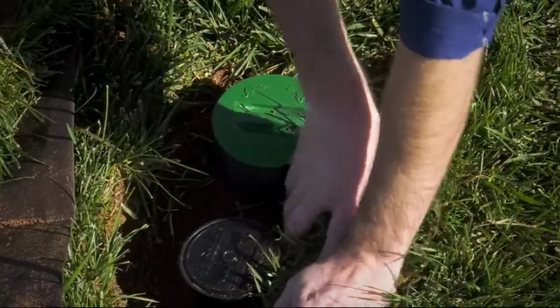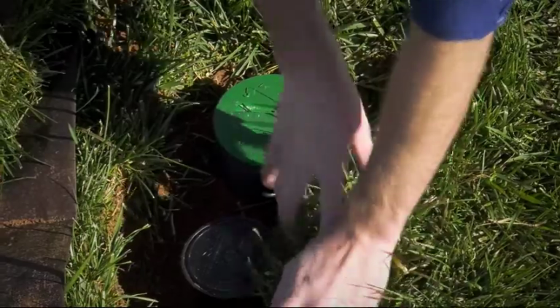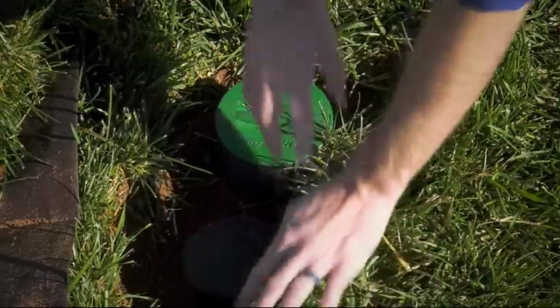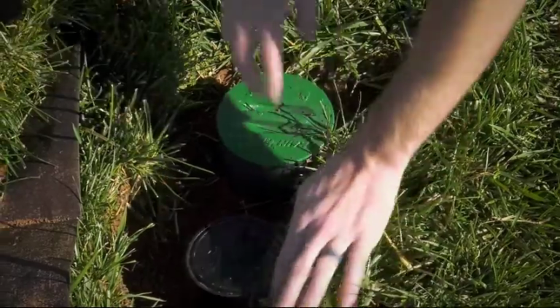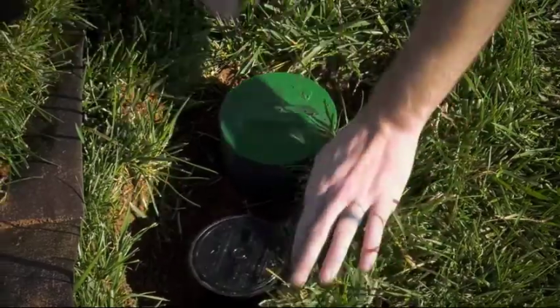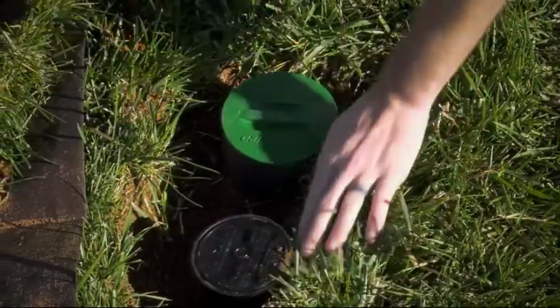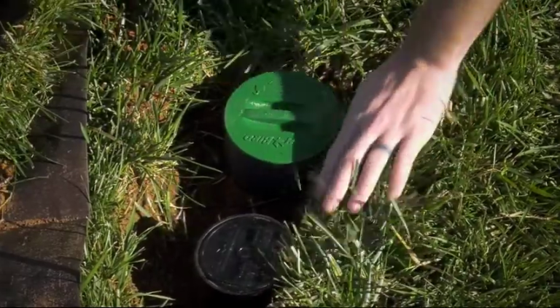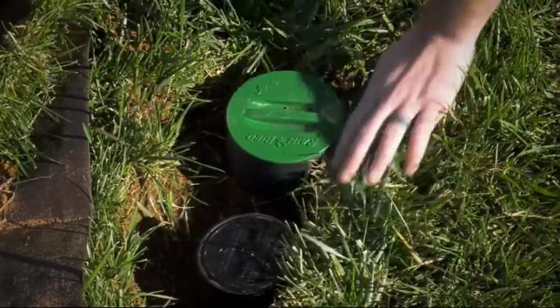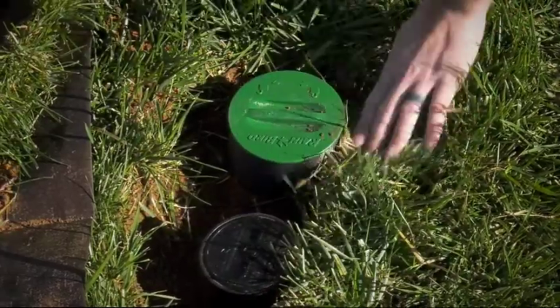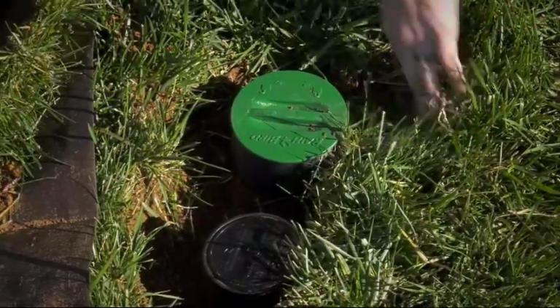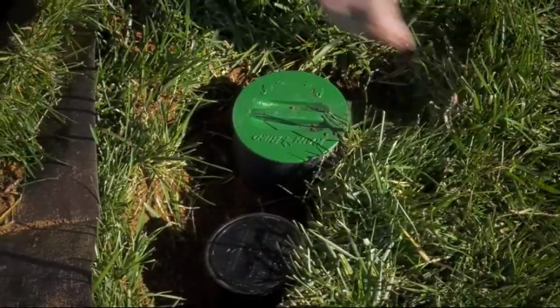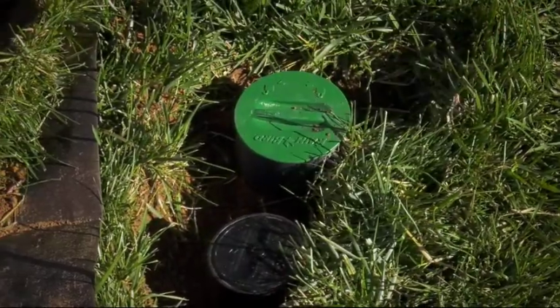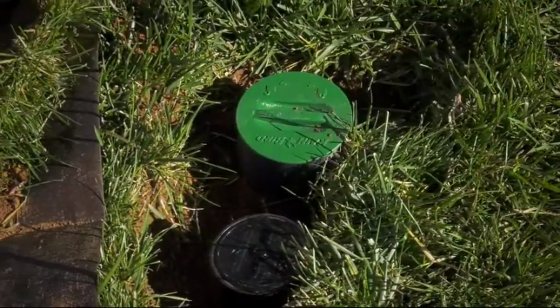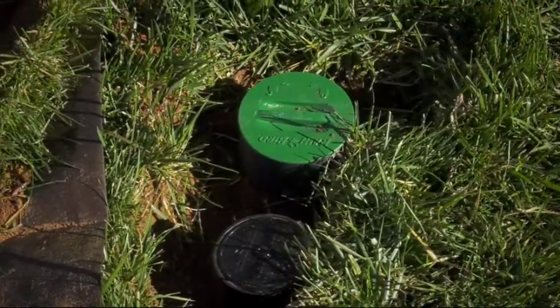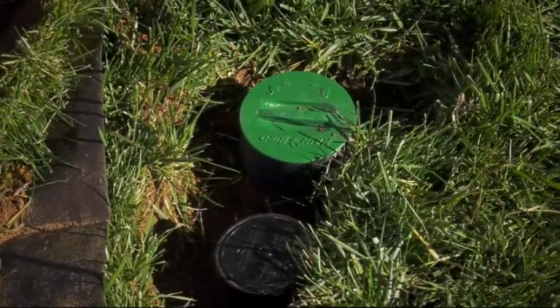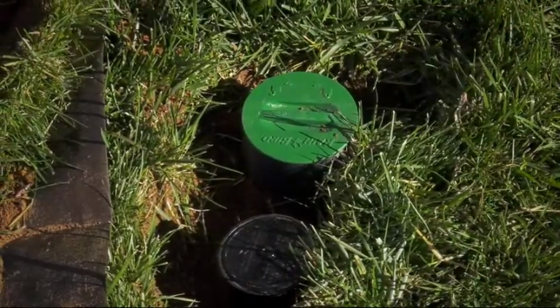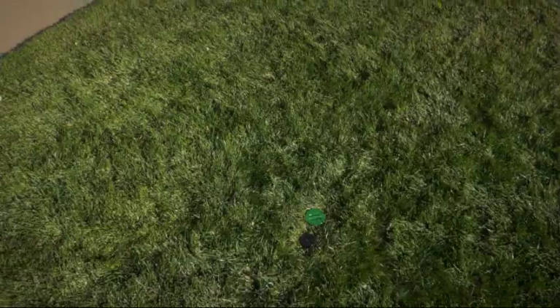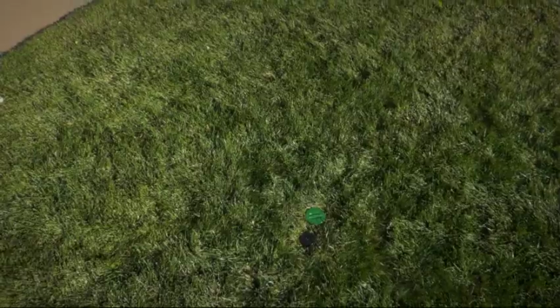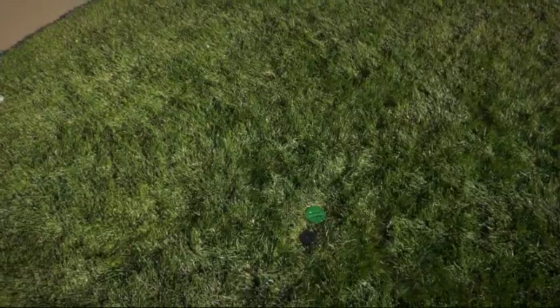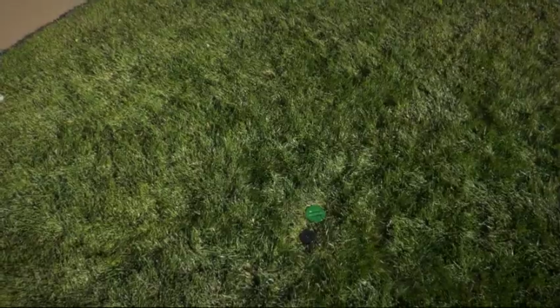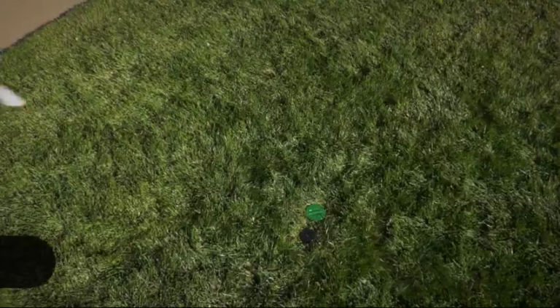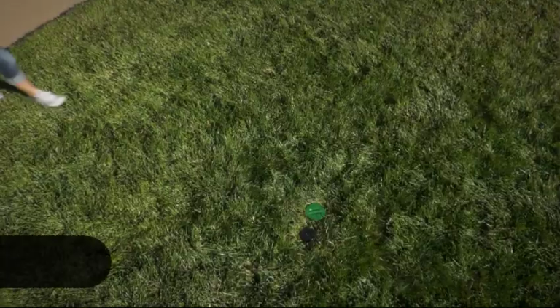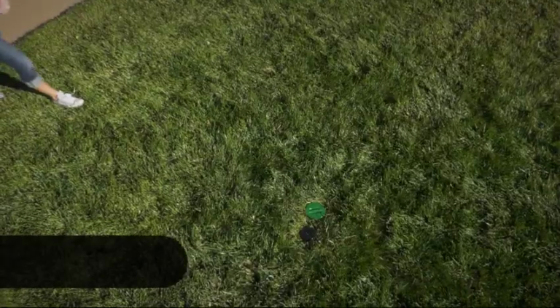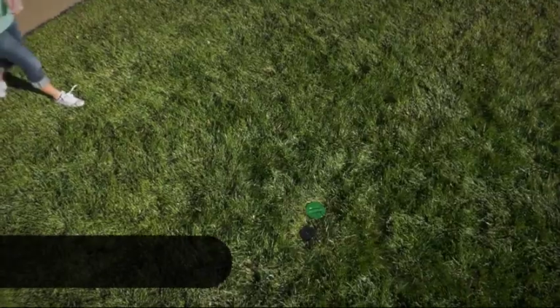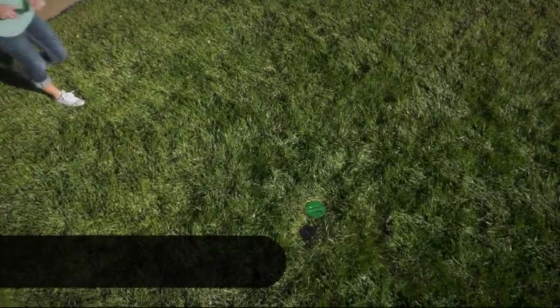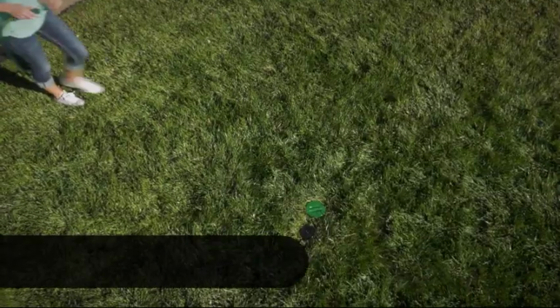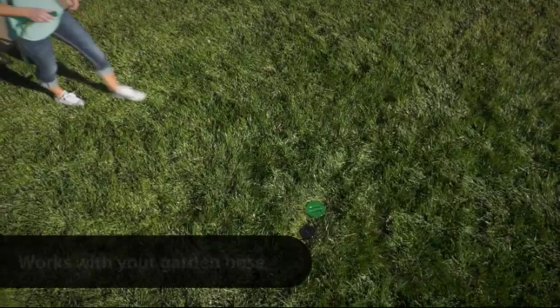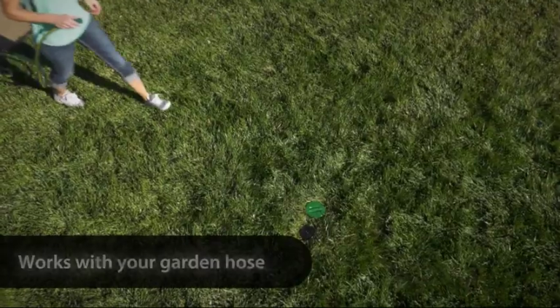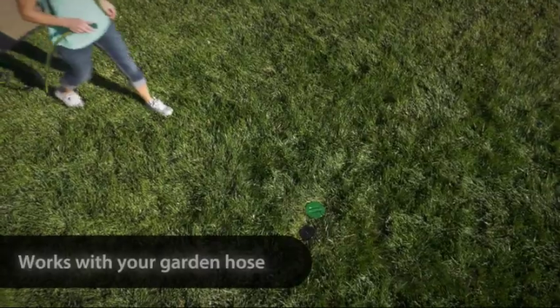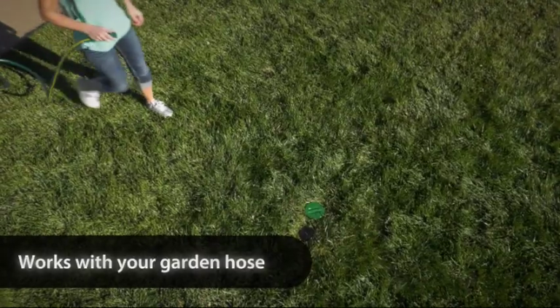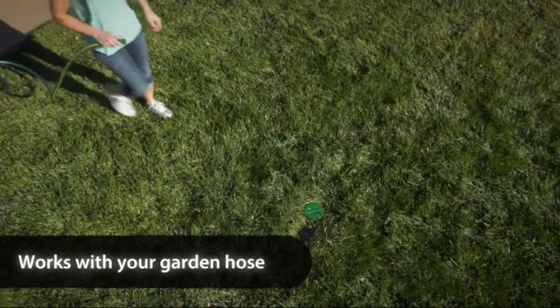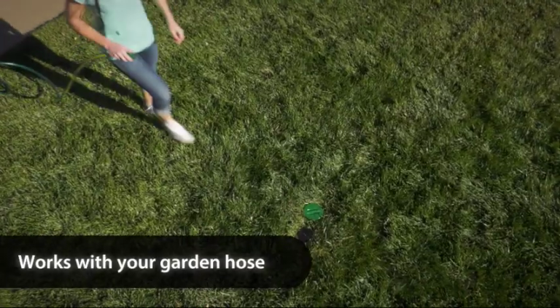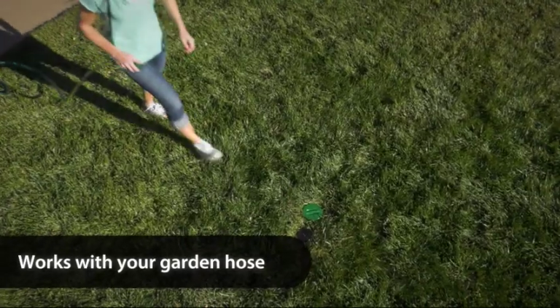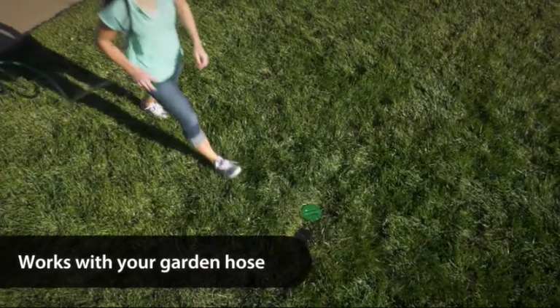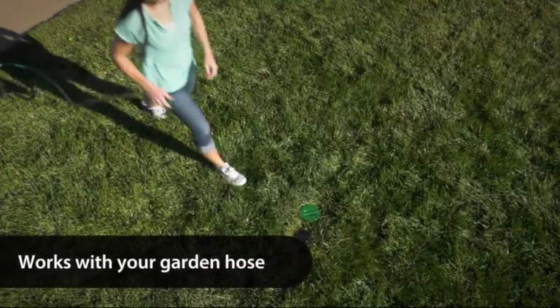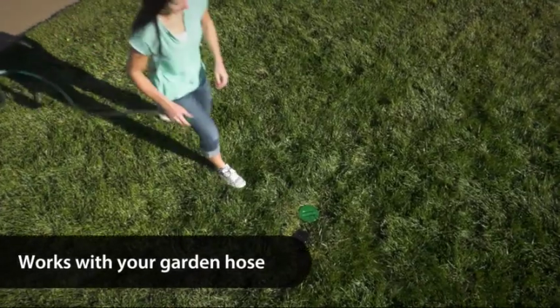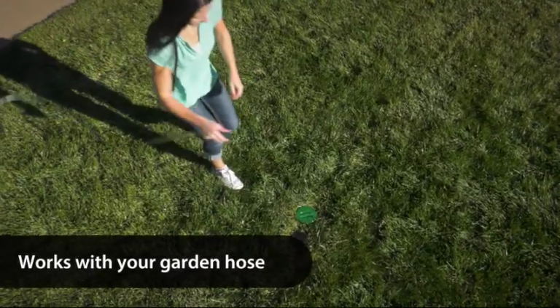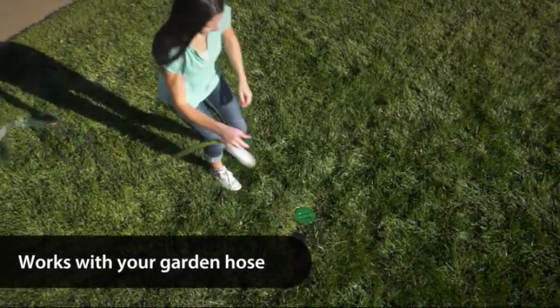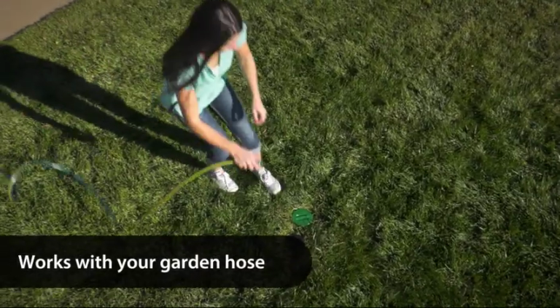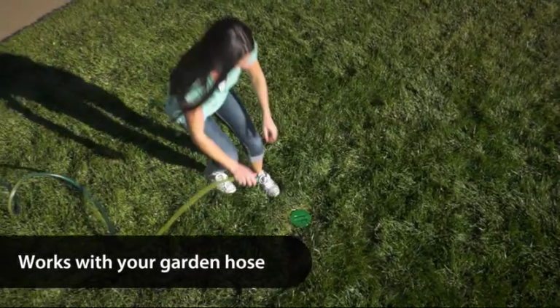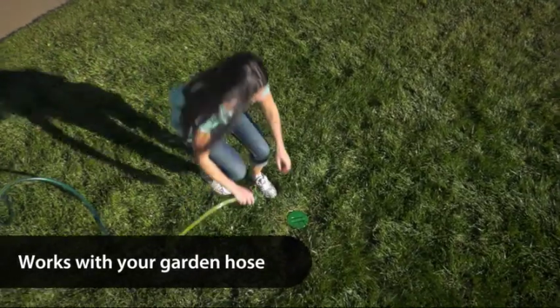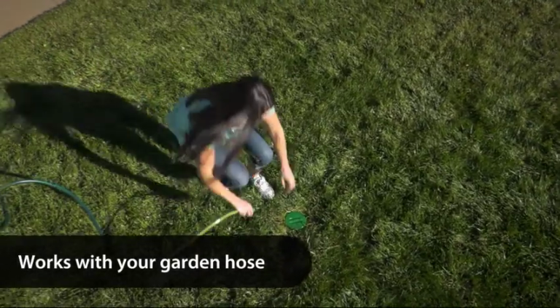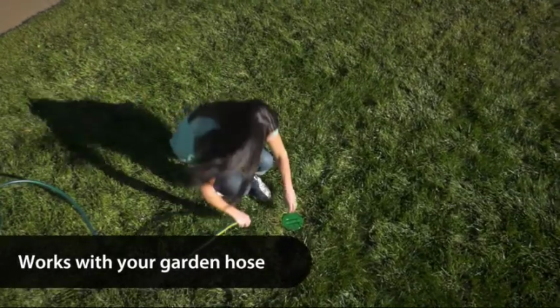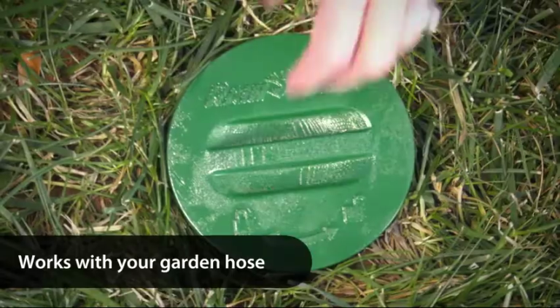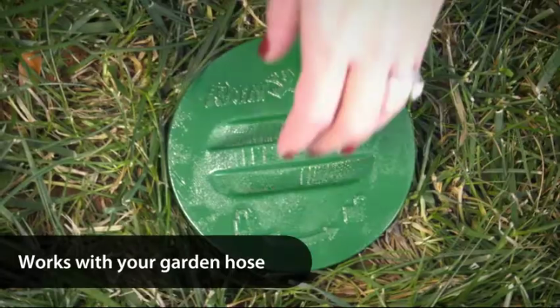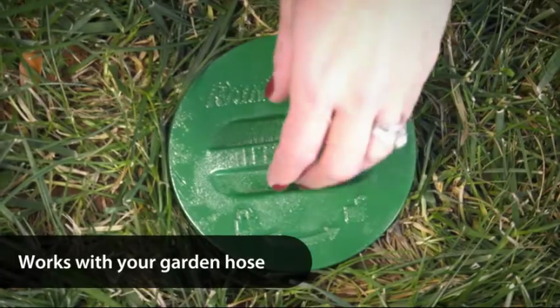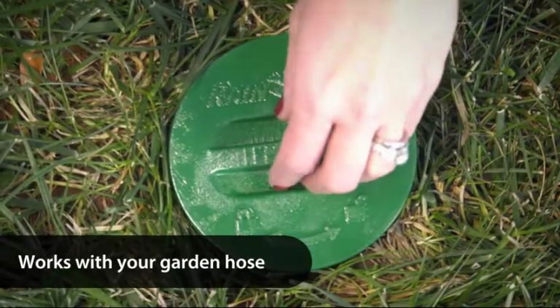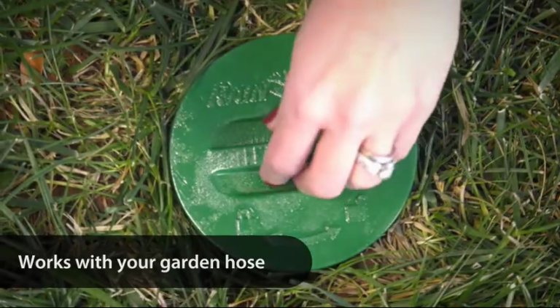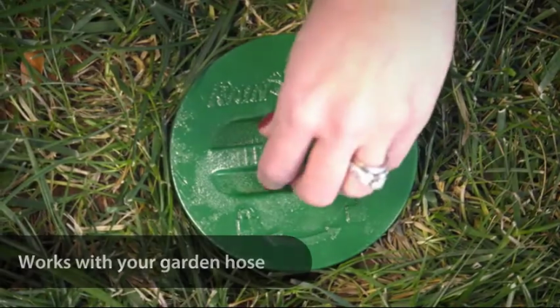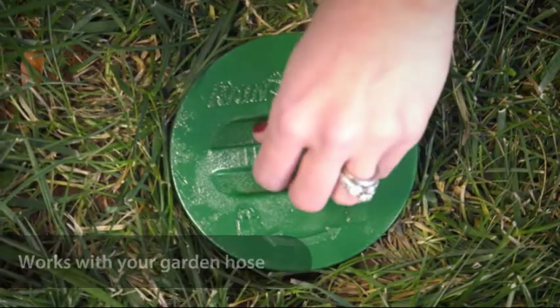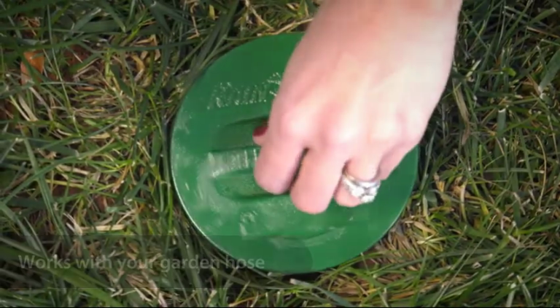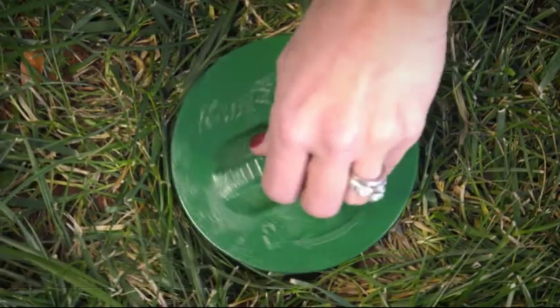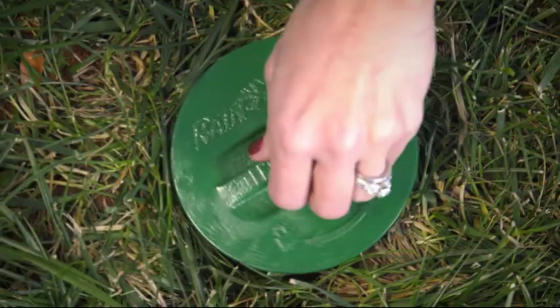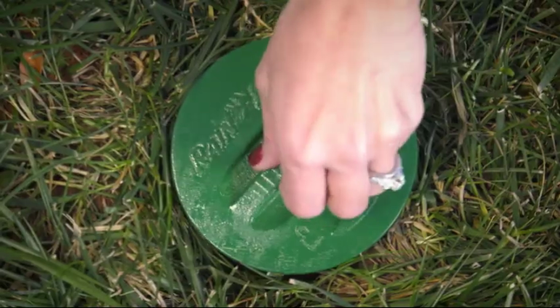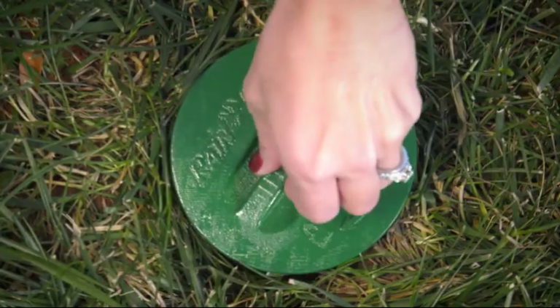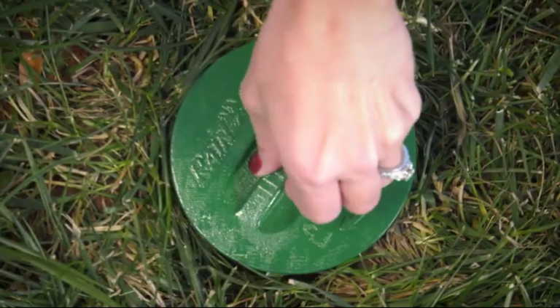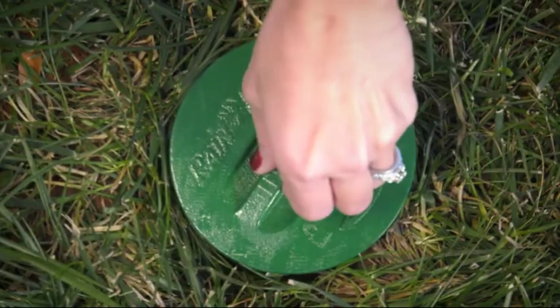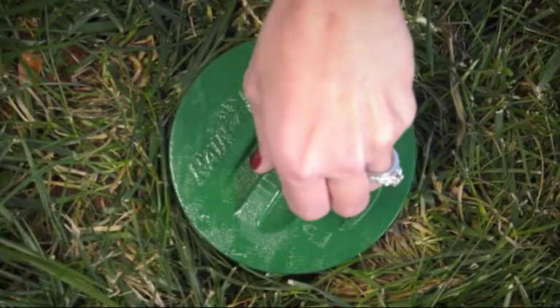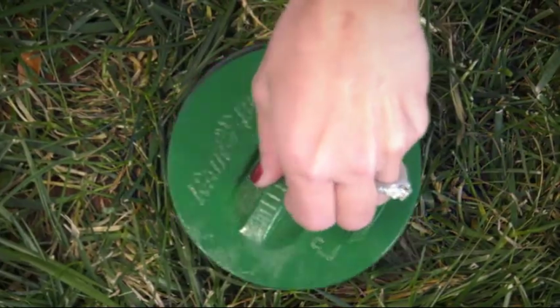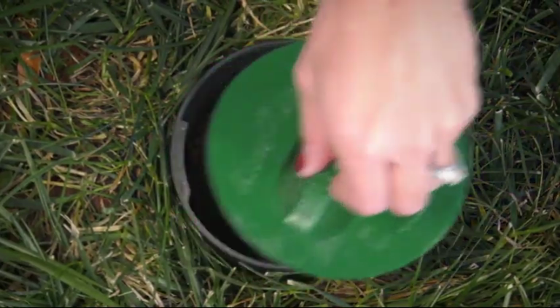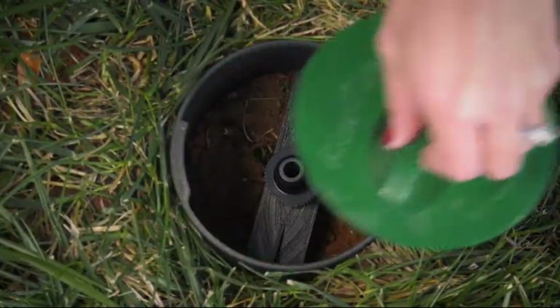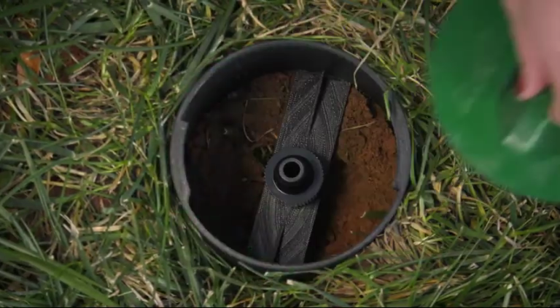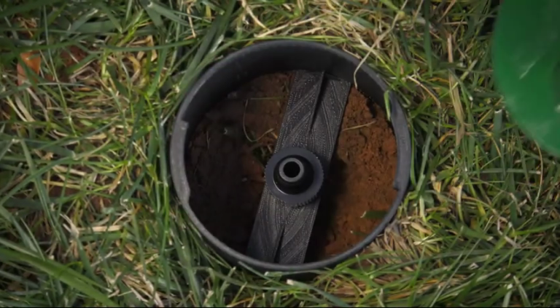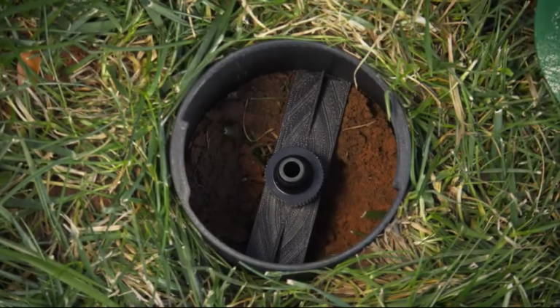The In-Ground Sprinkler is a permanent solution that works with your garden hose, thanks to Rainbird's Click & Go Hose Connect.